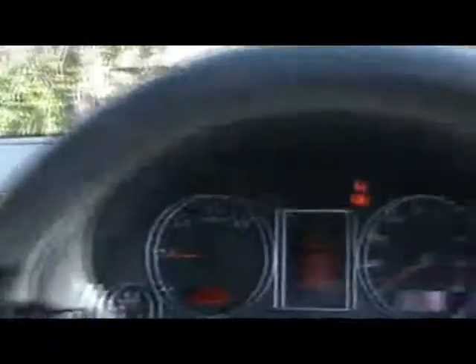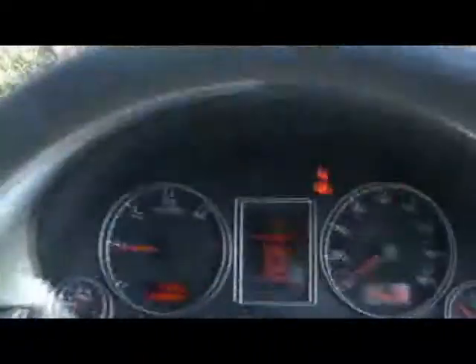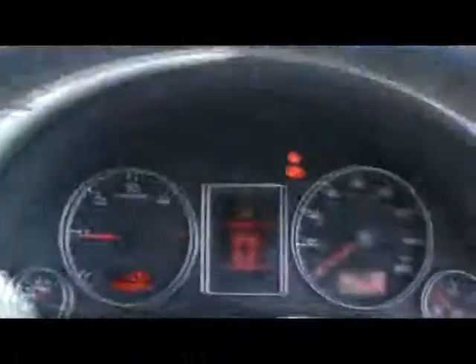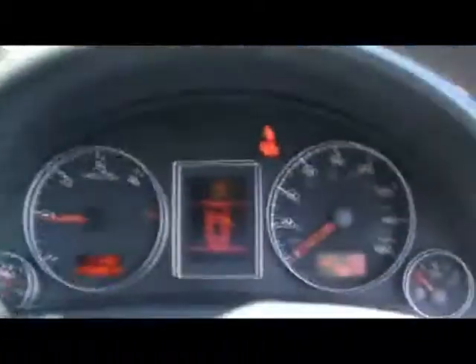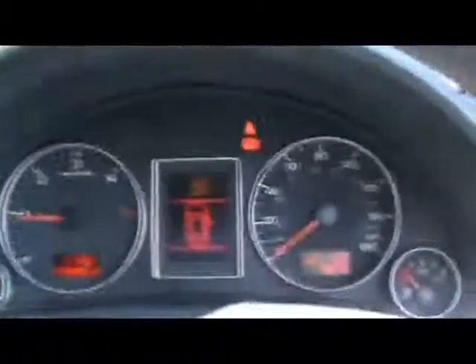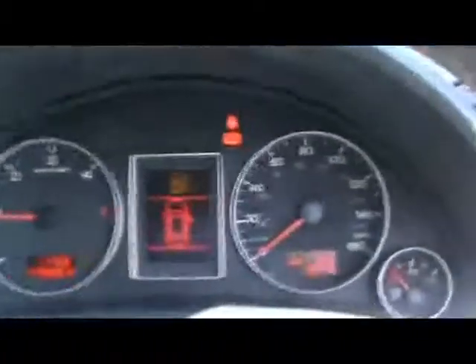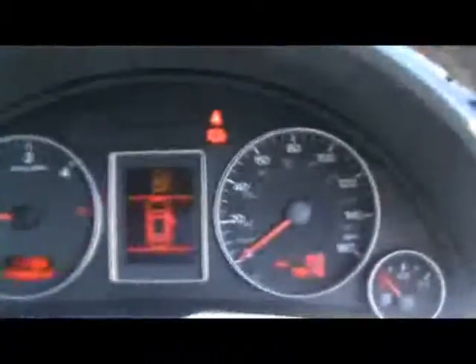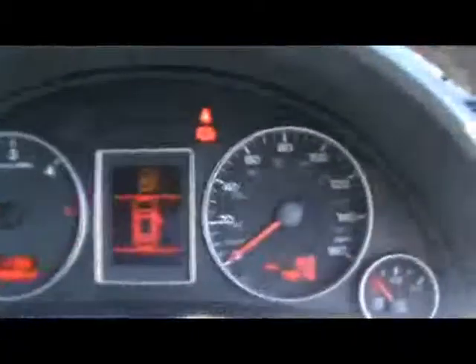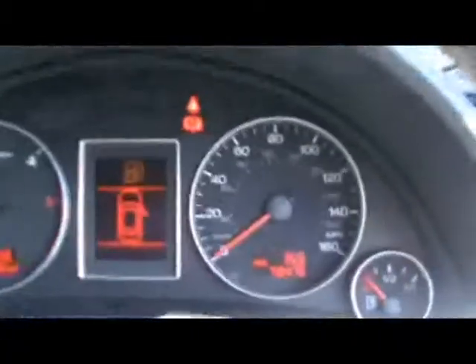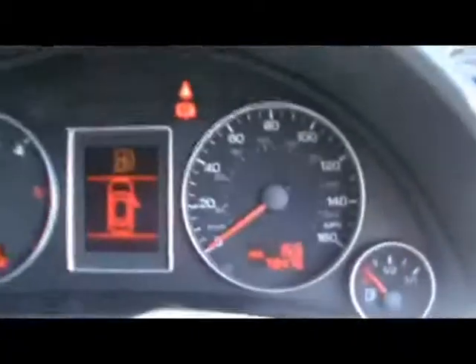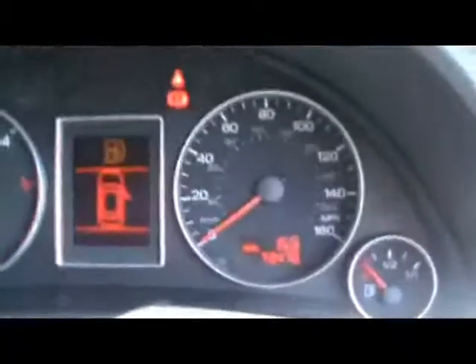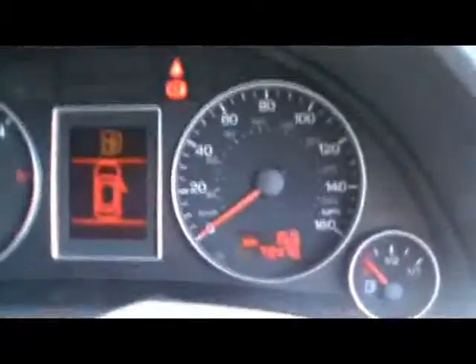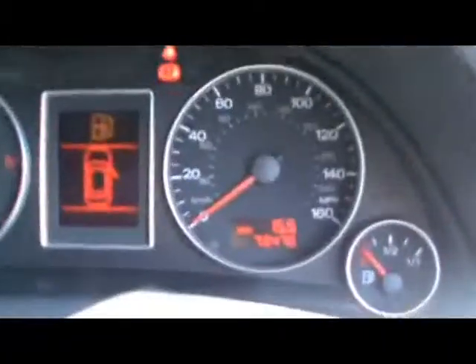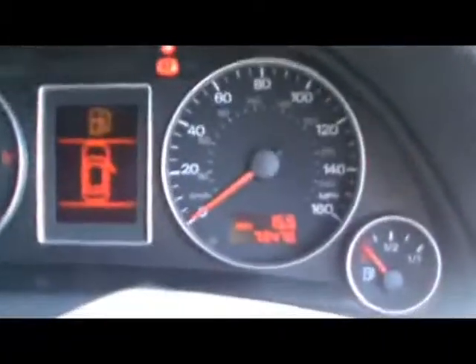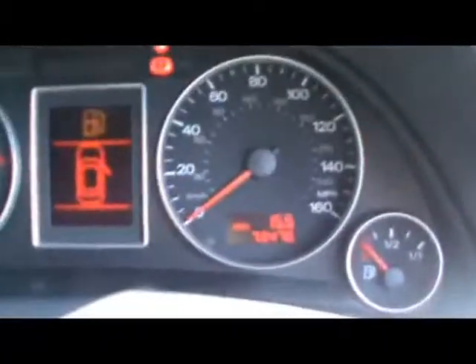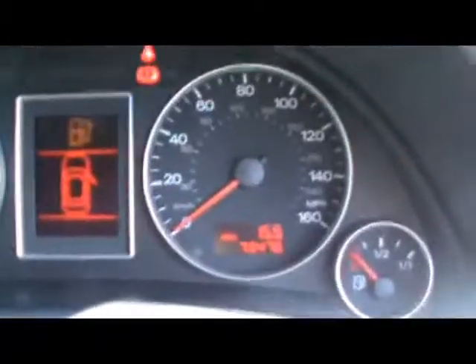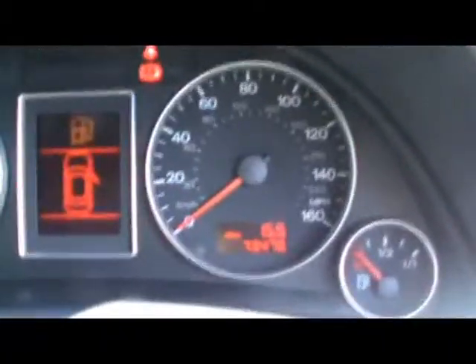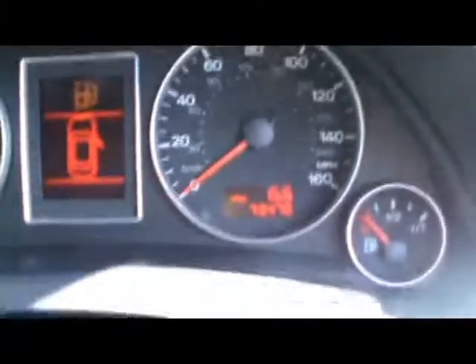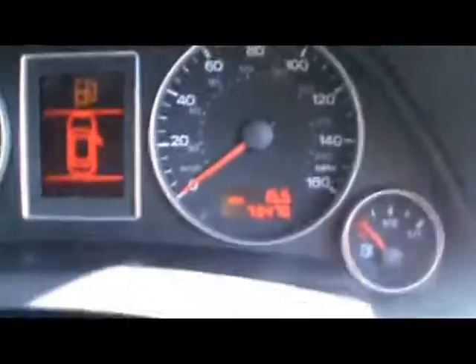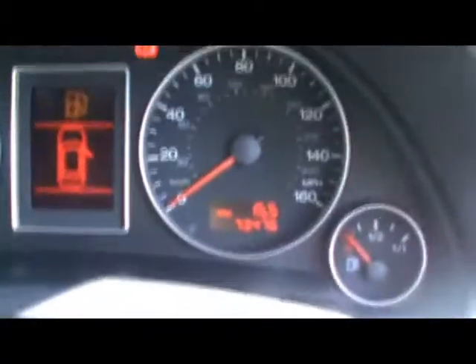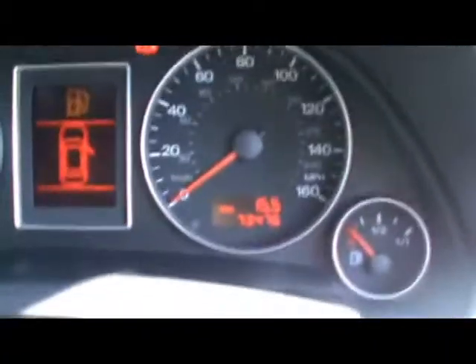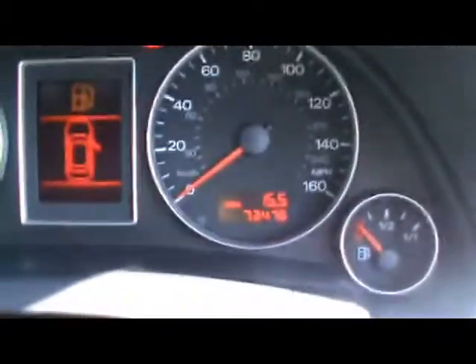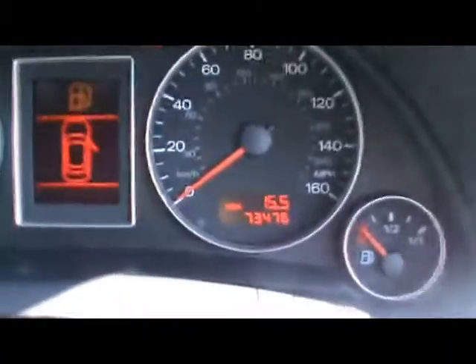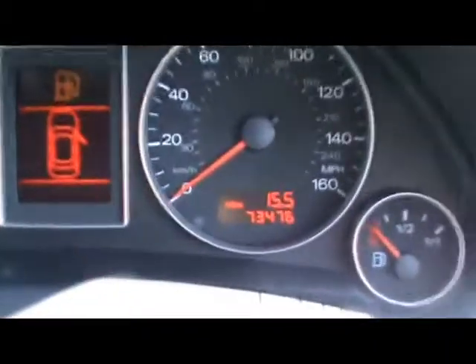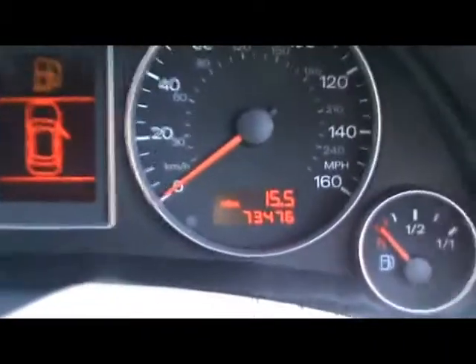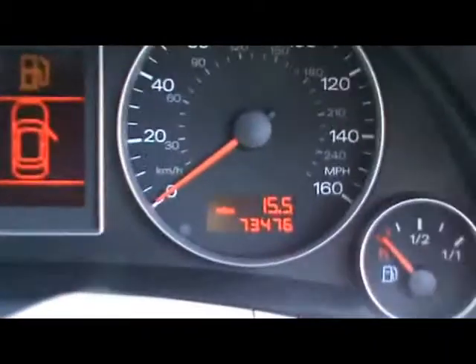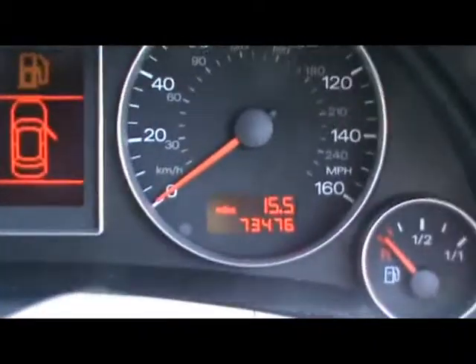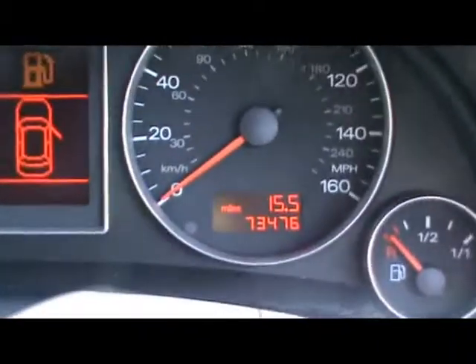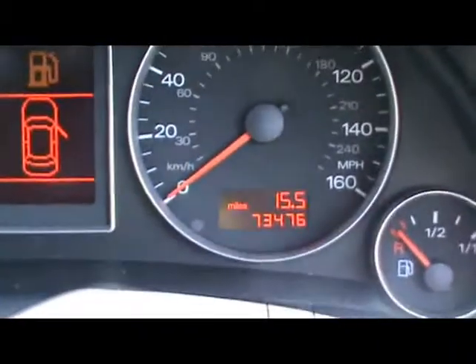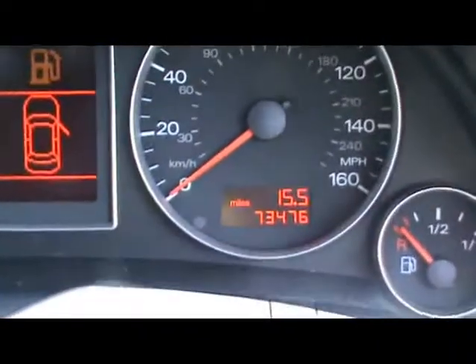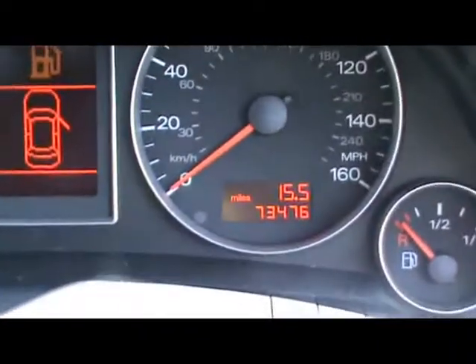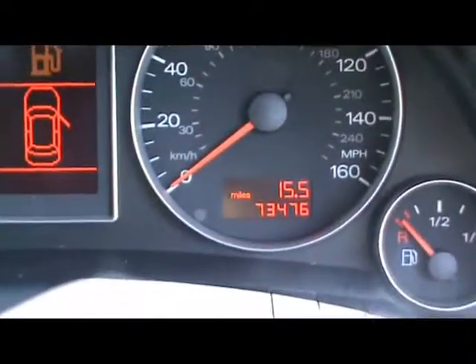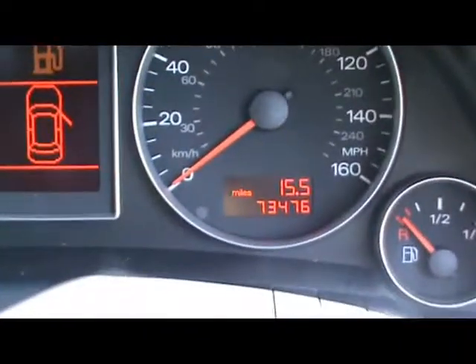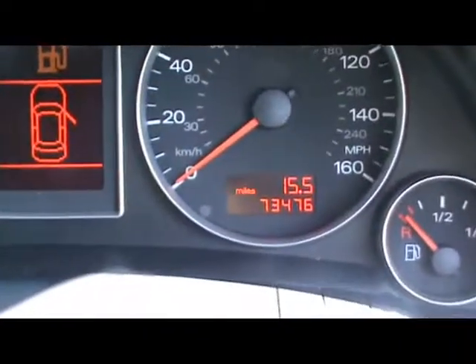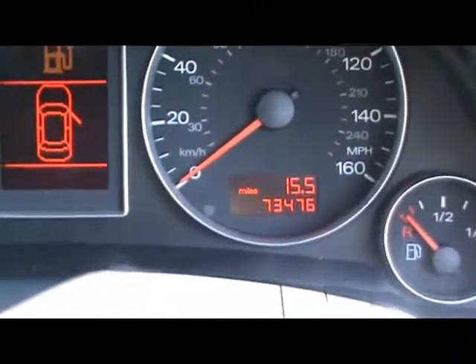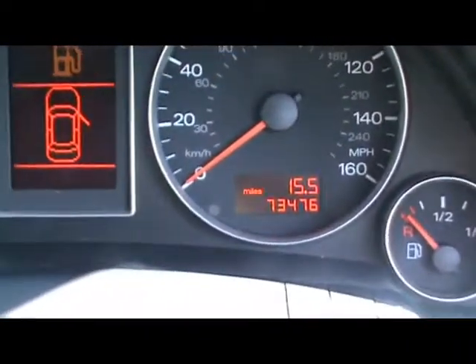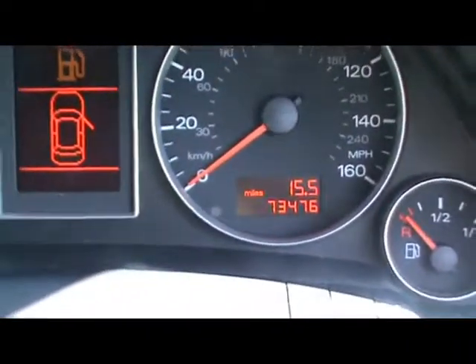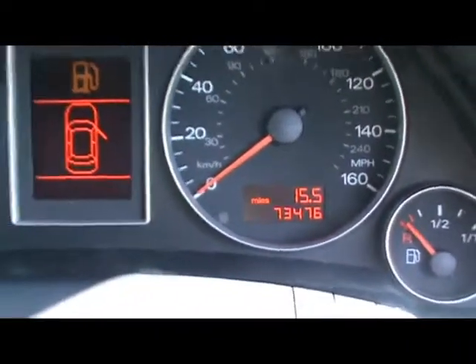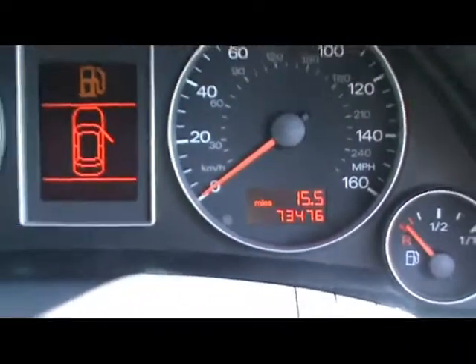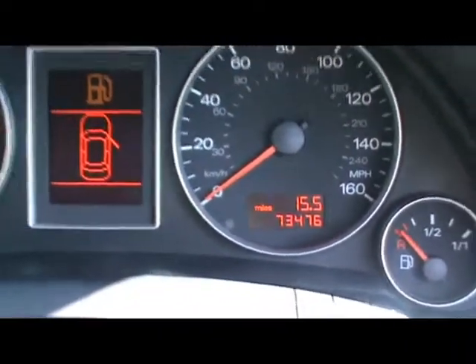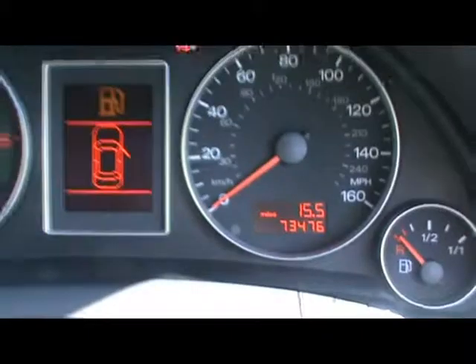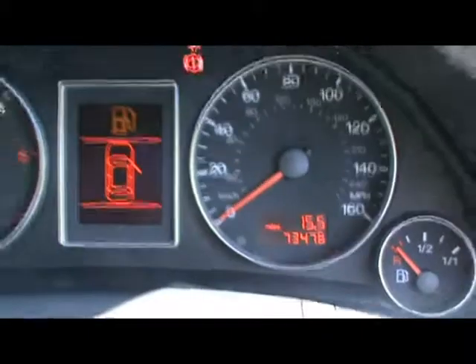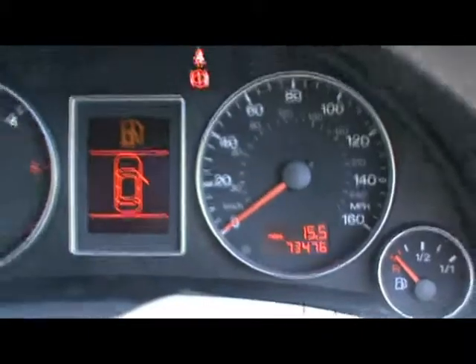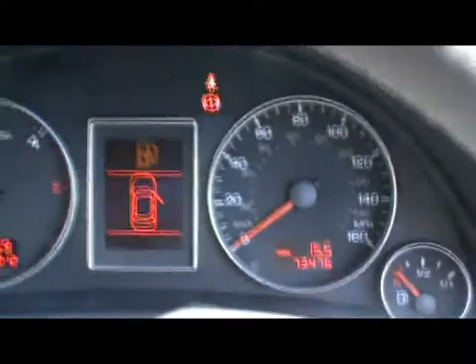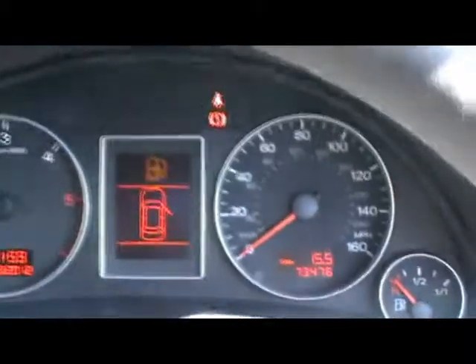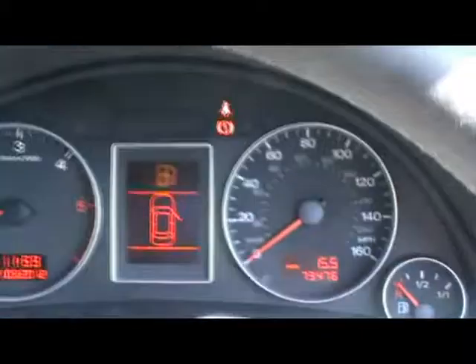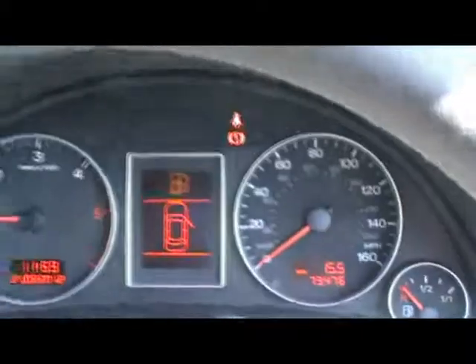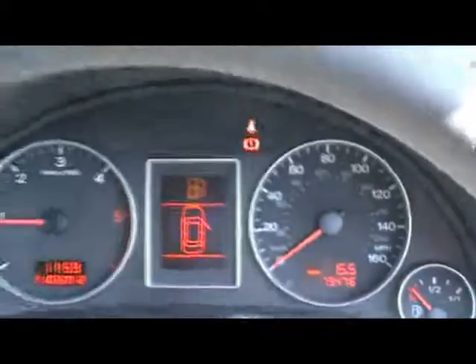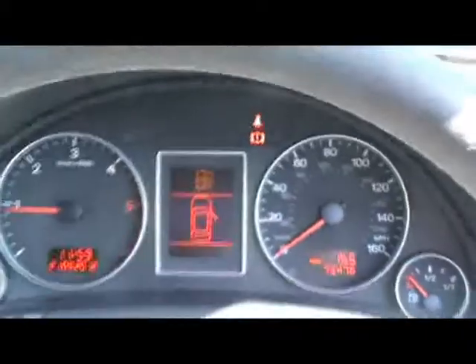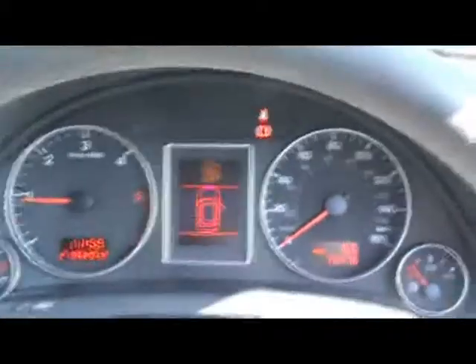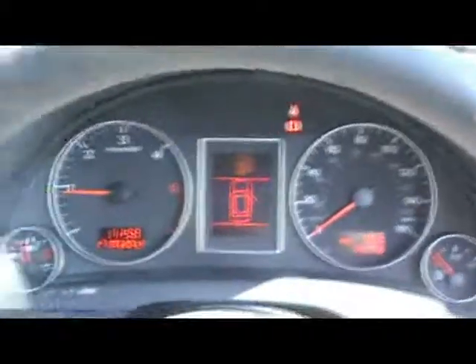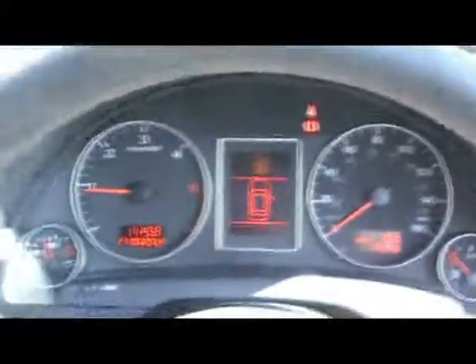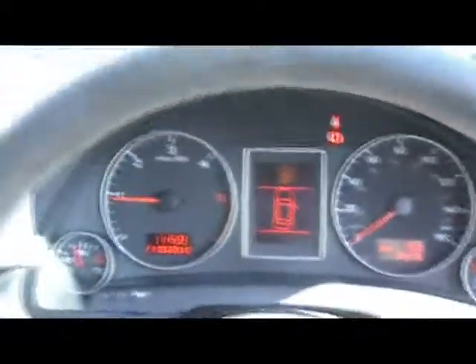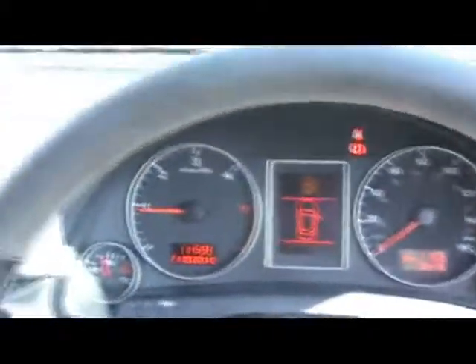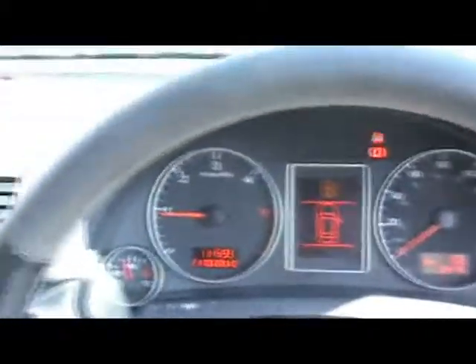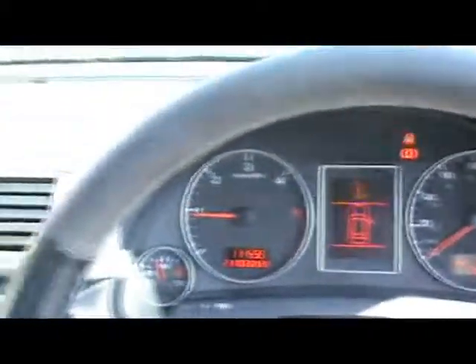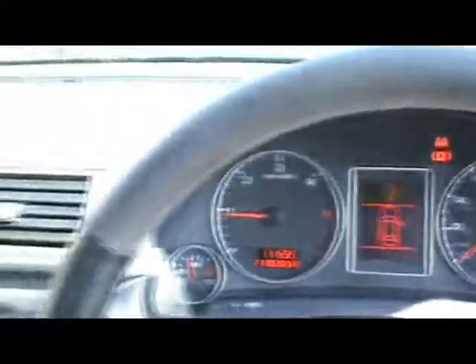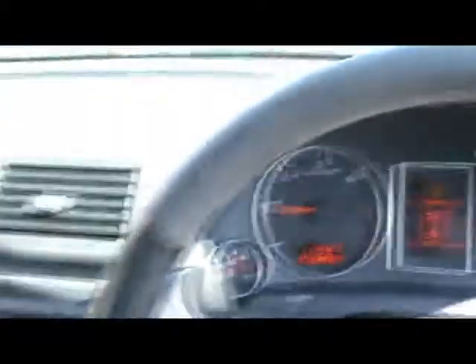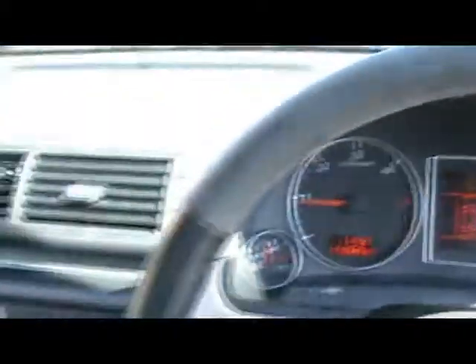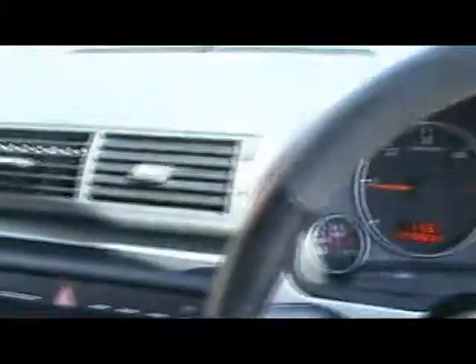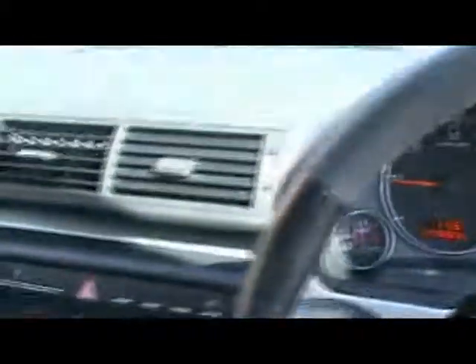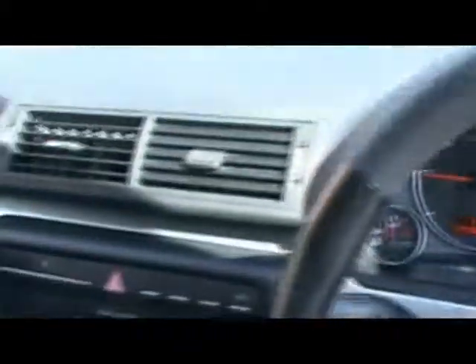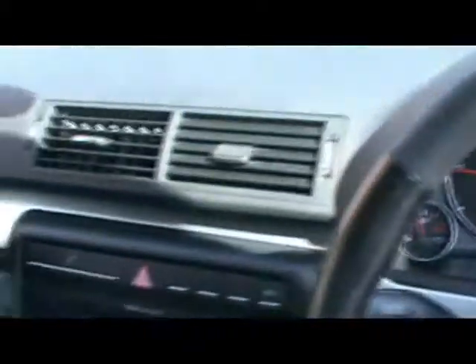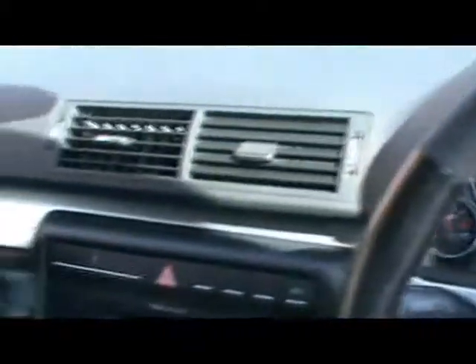Right down at the bottom there you'll be able to see the car has covered 73,000 miles. If you'd like any more information on this car, please don't hesitate to contact us. Thanks for watching.